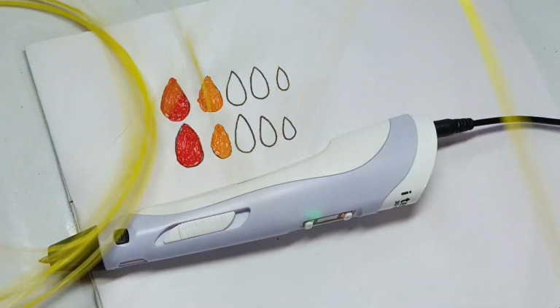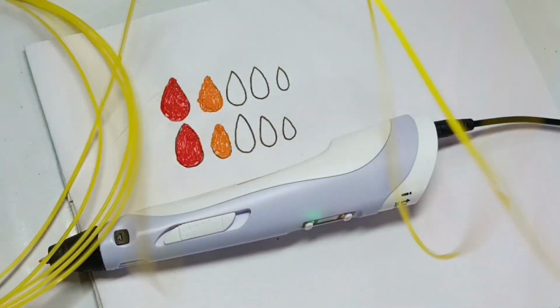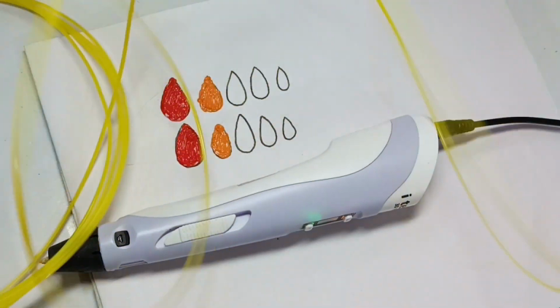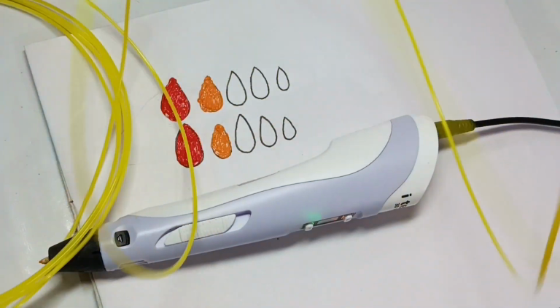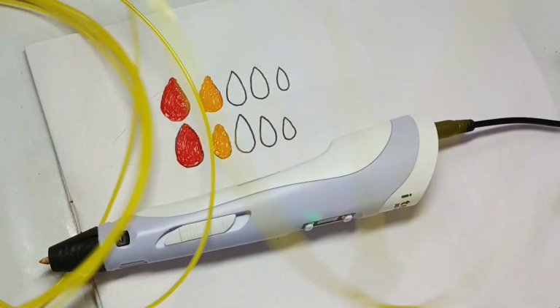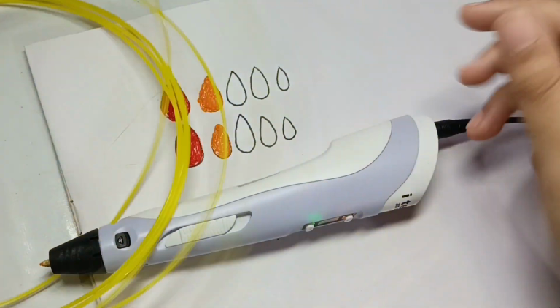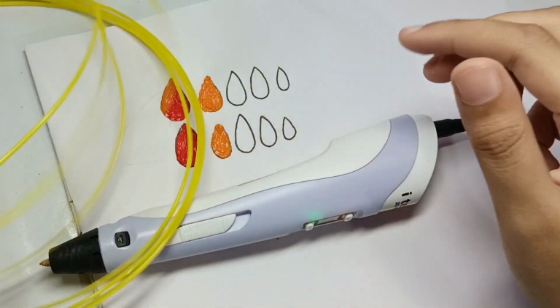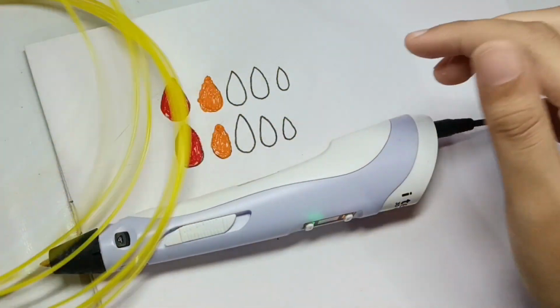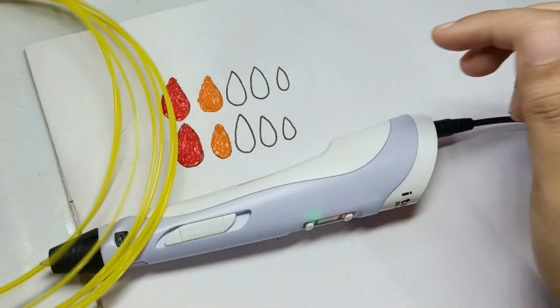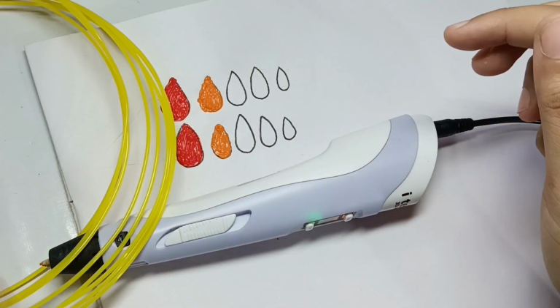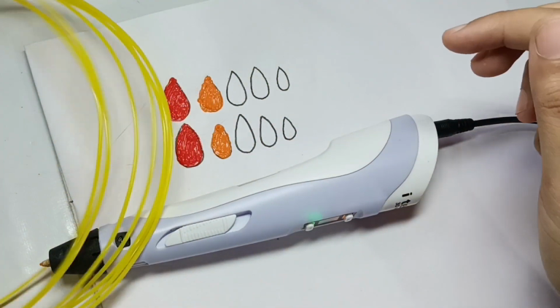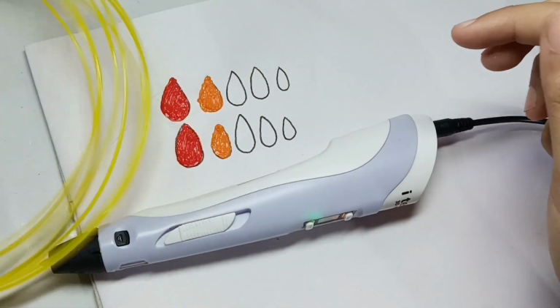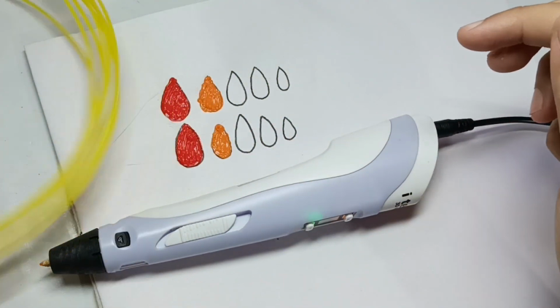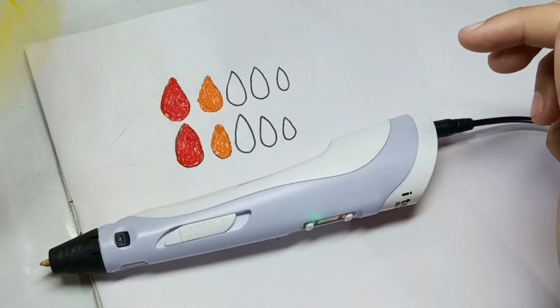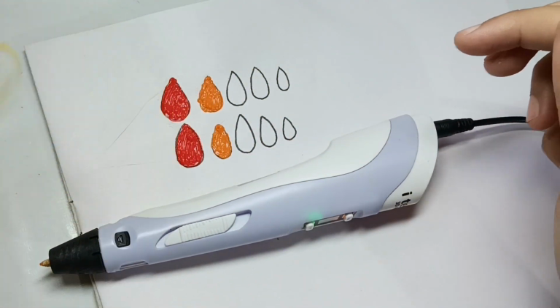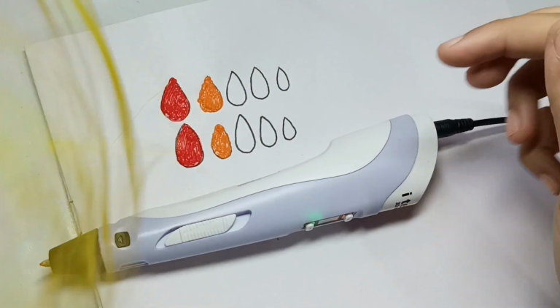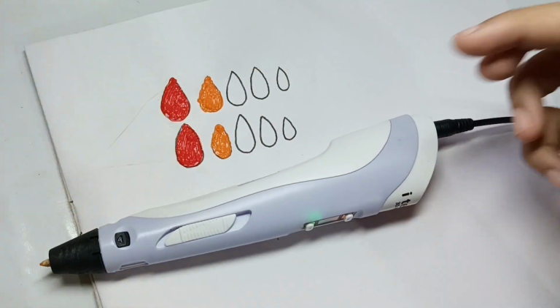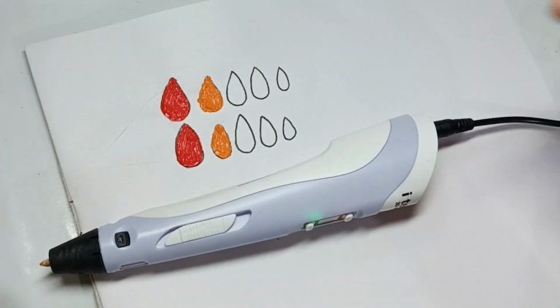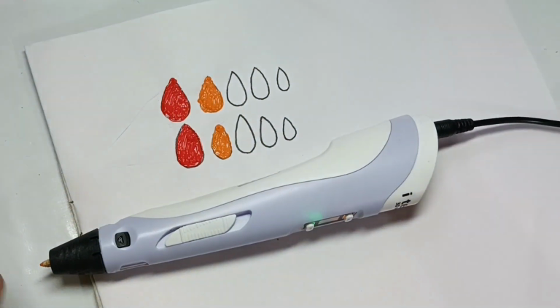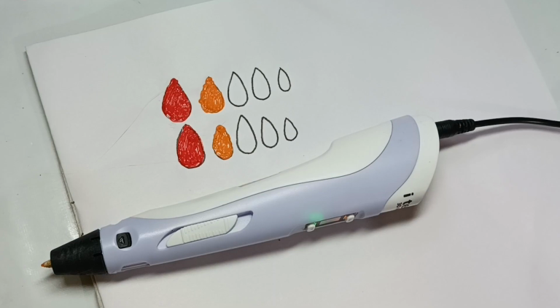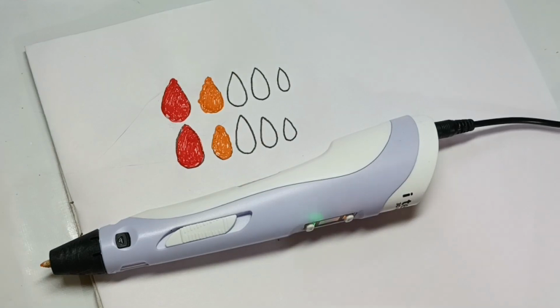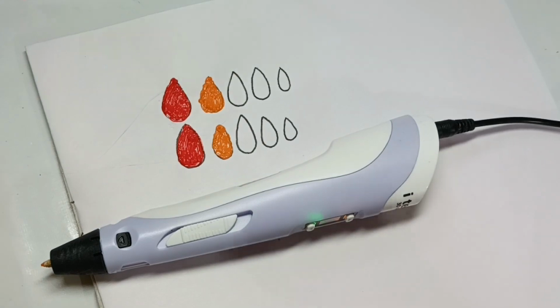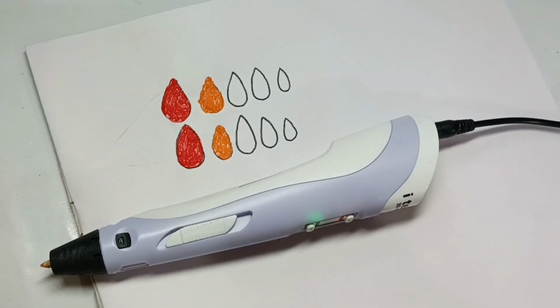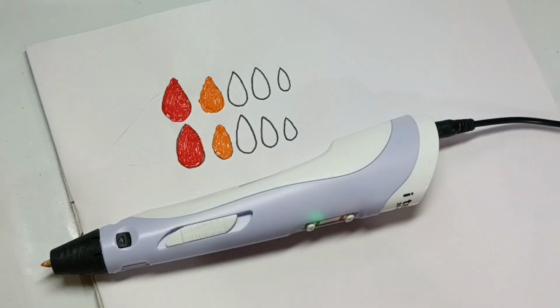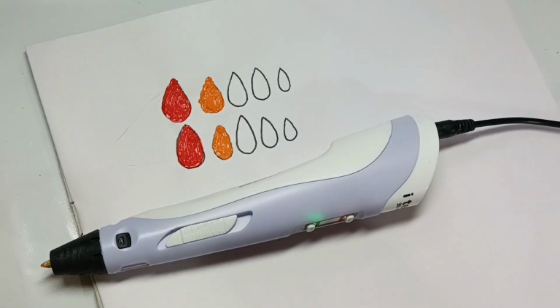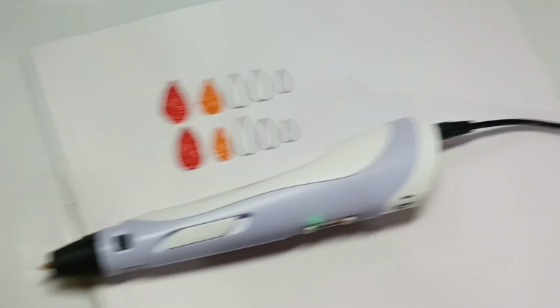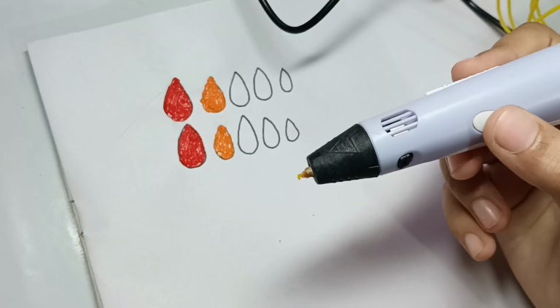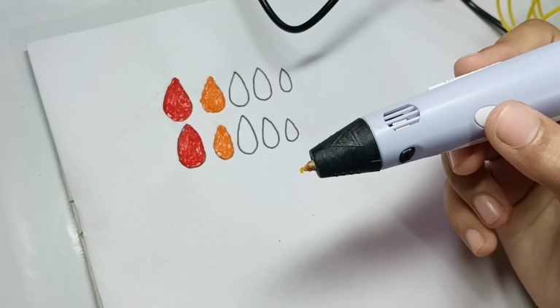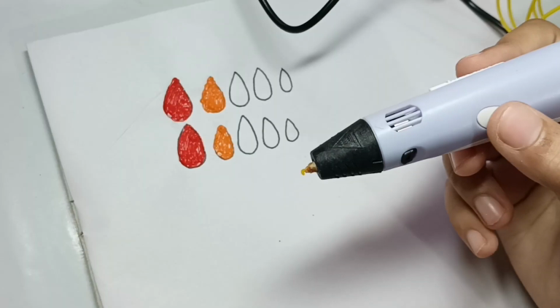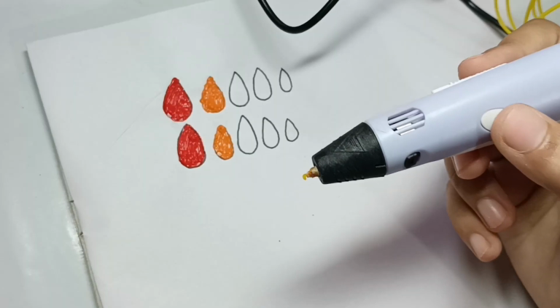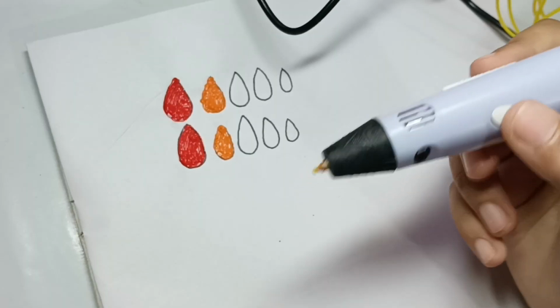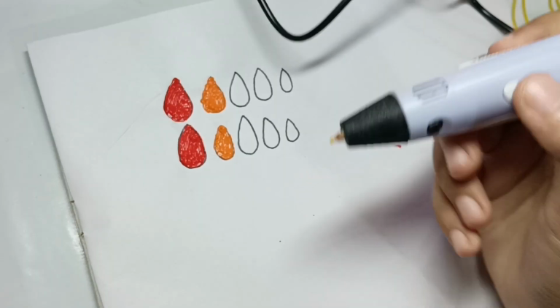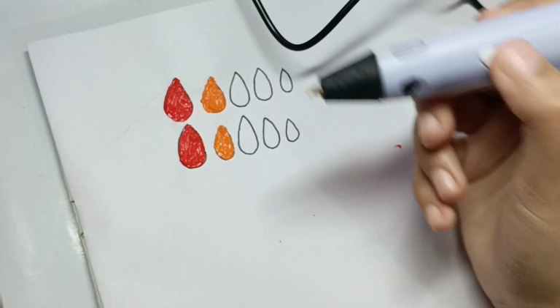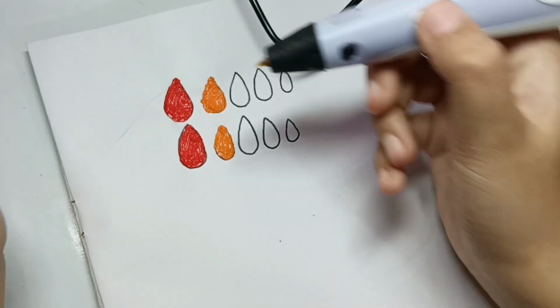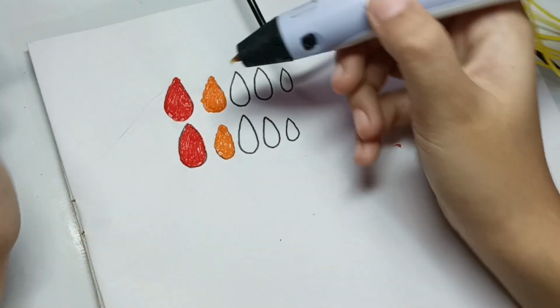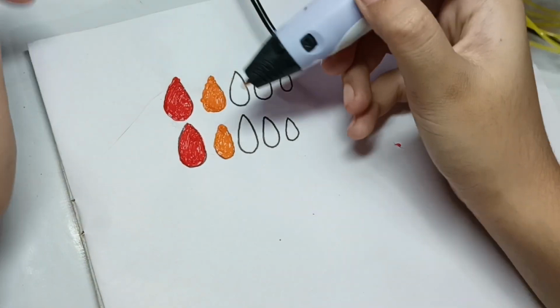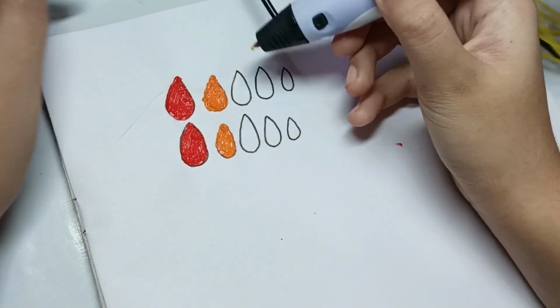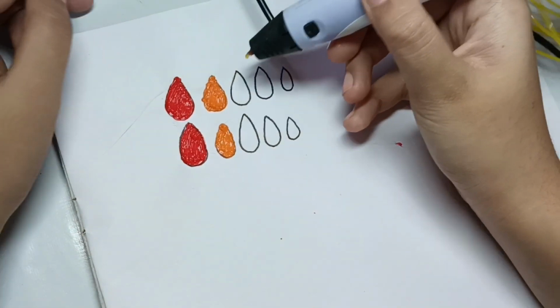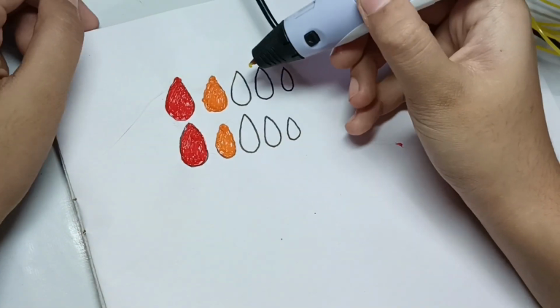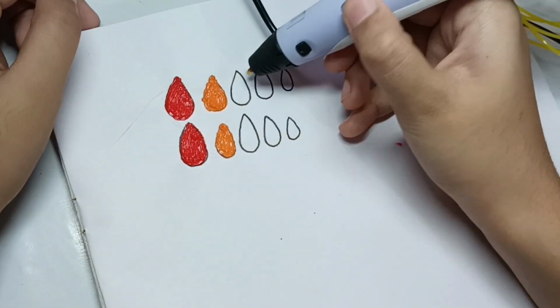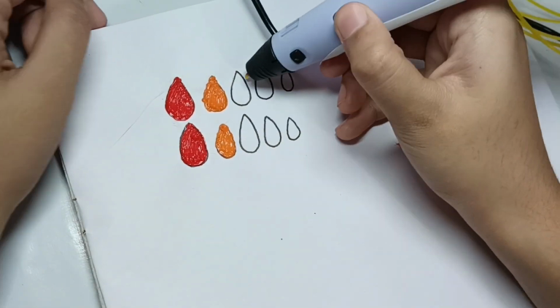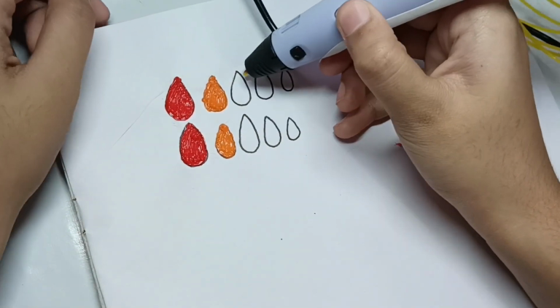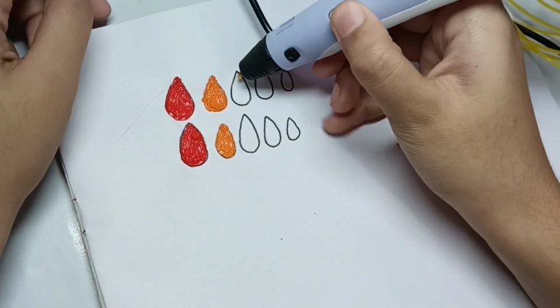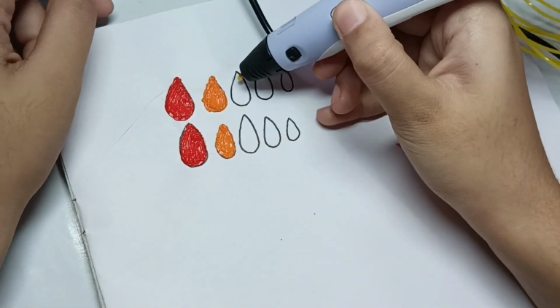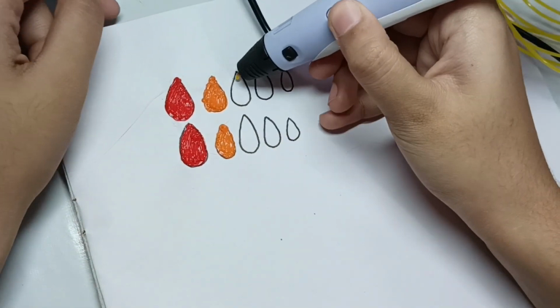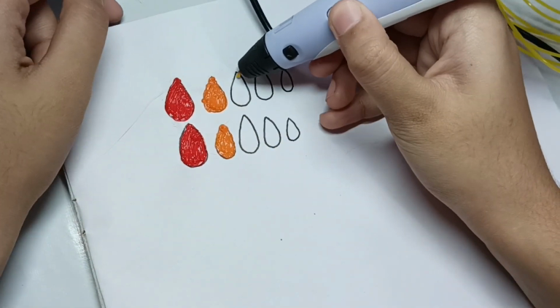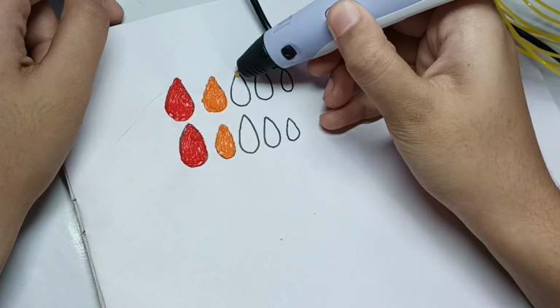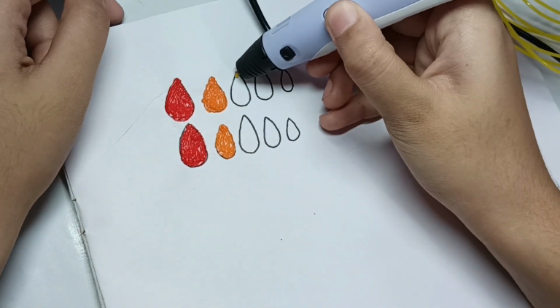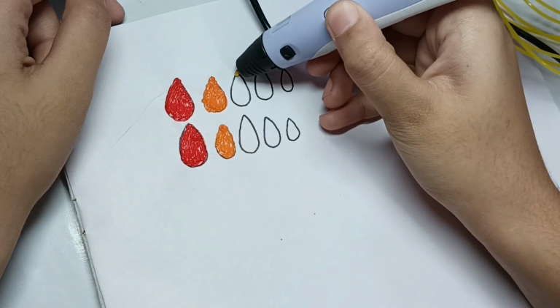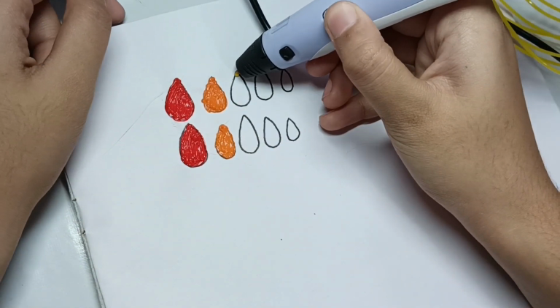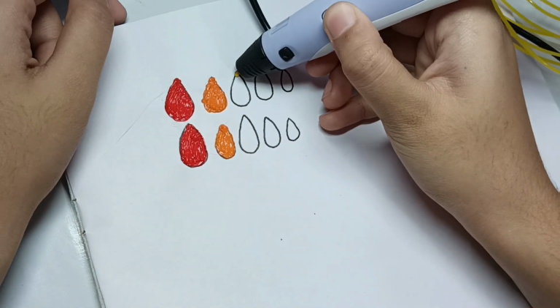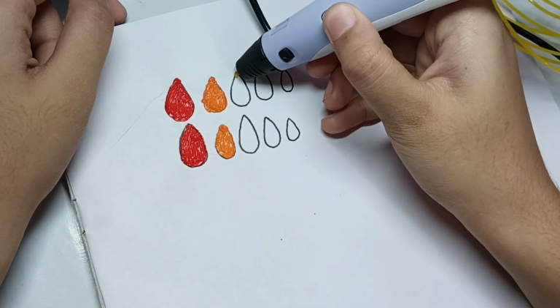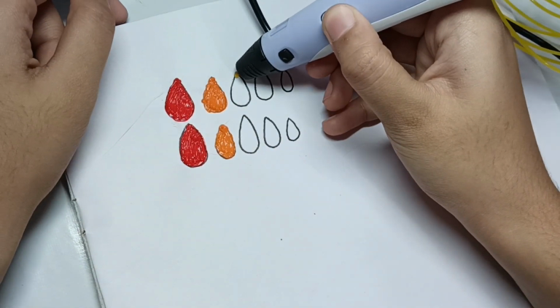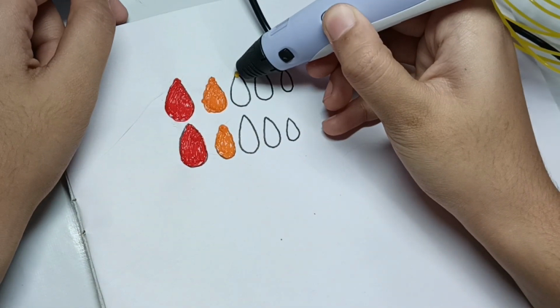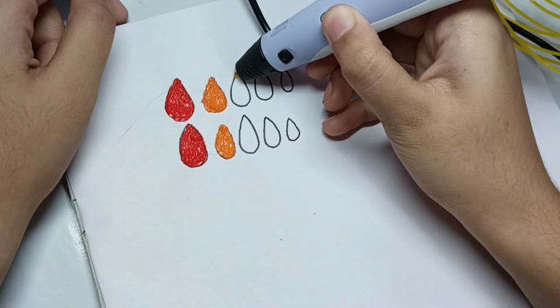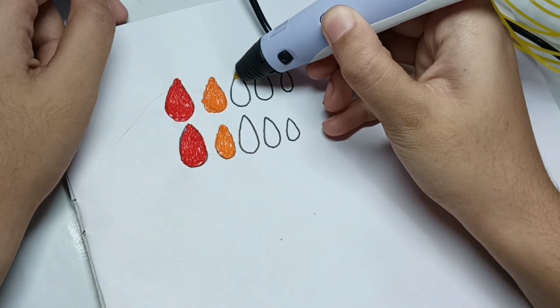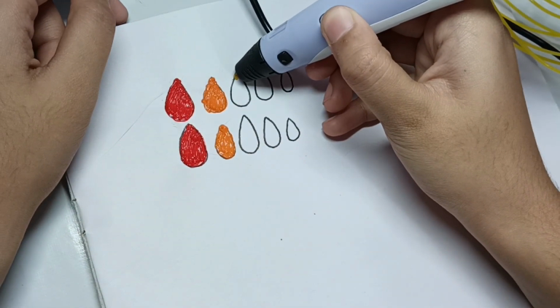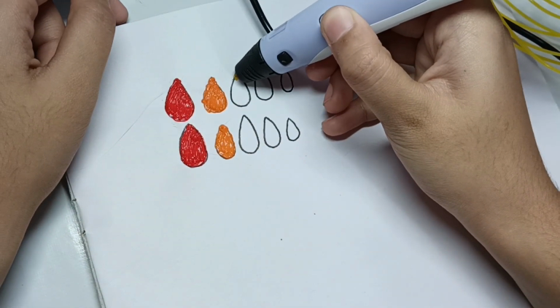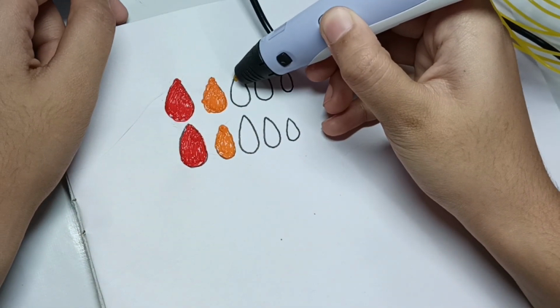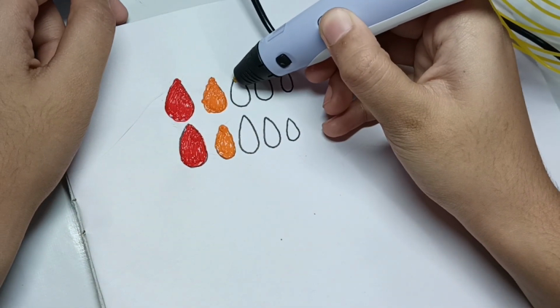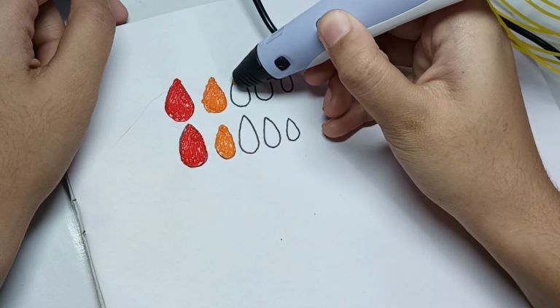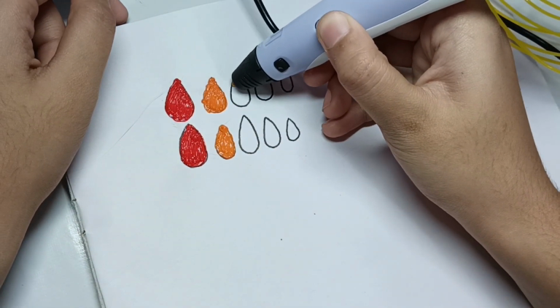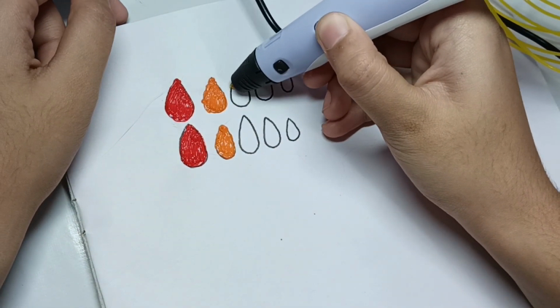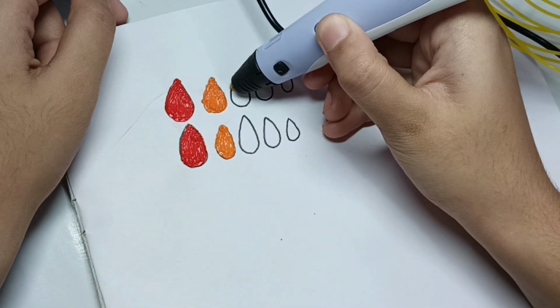The orange color is done. Now let's make yellow nails — let's start making the yellow nail.